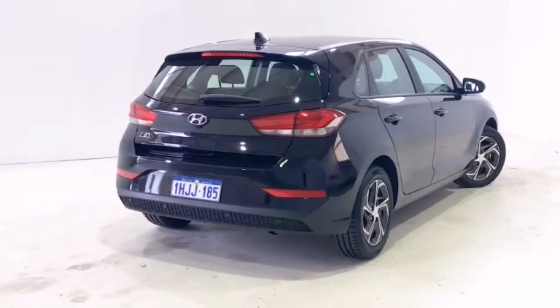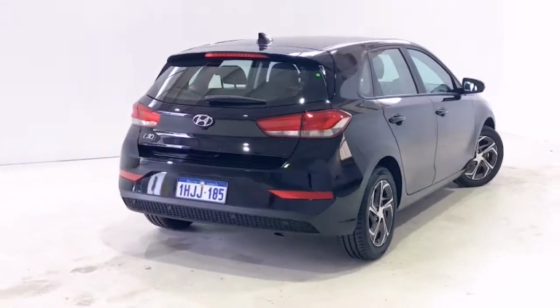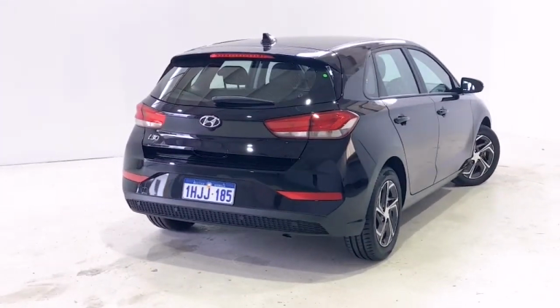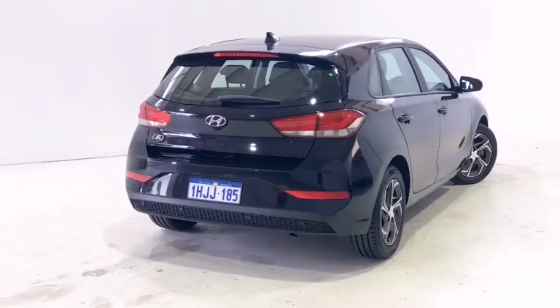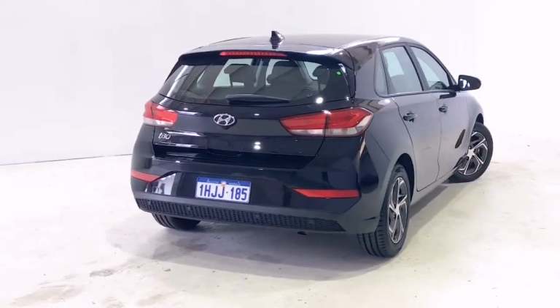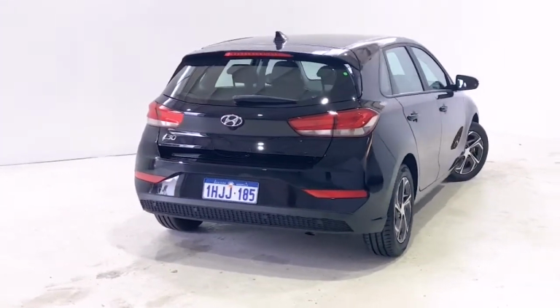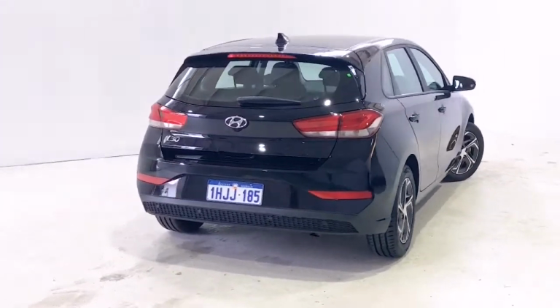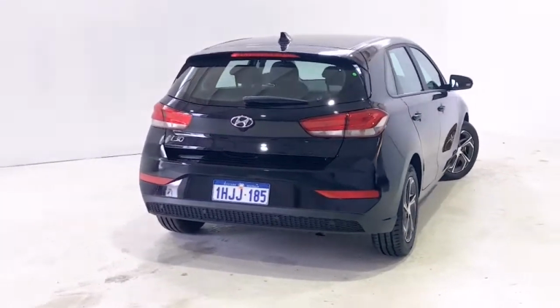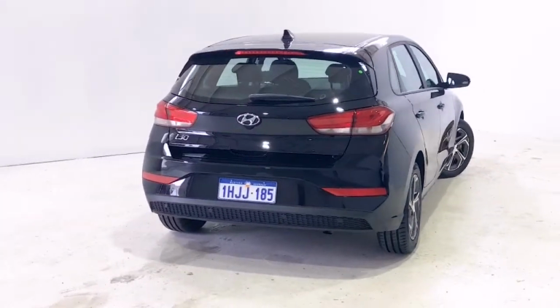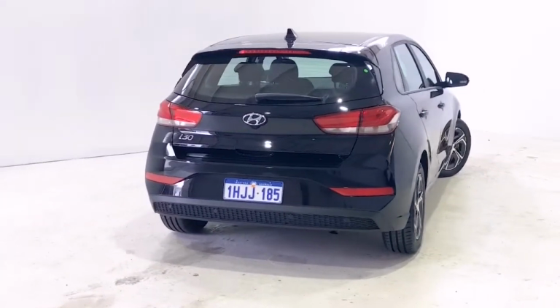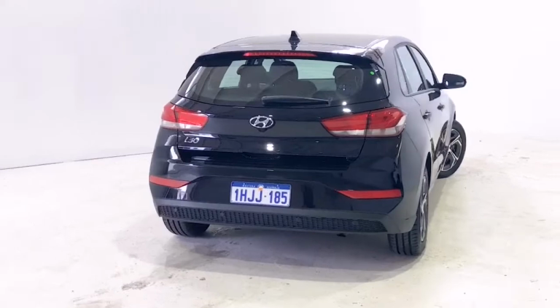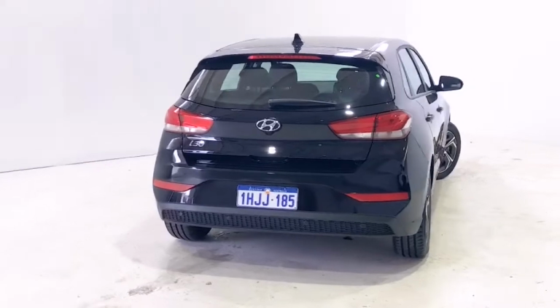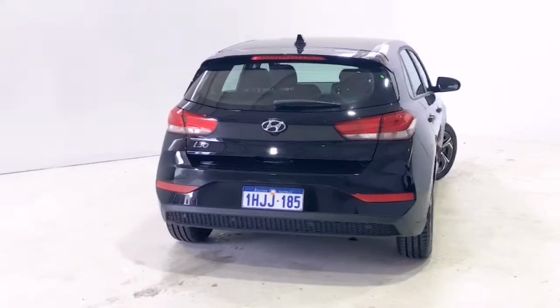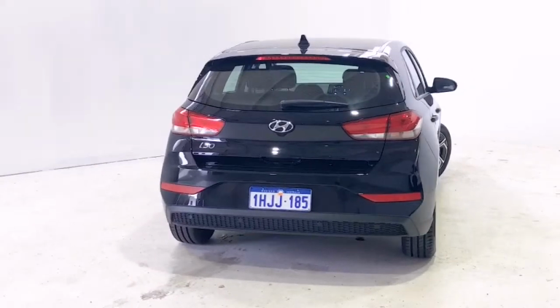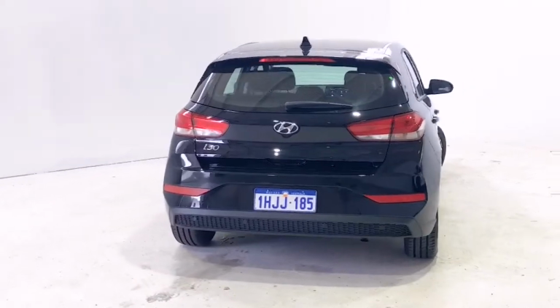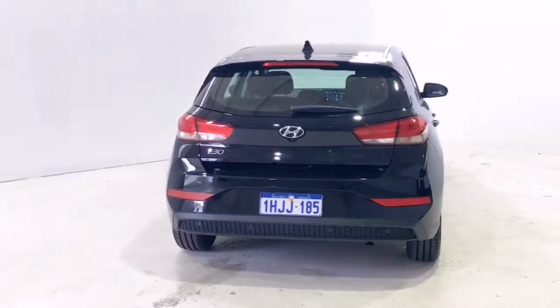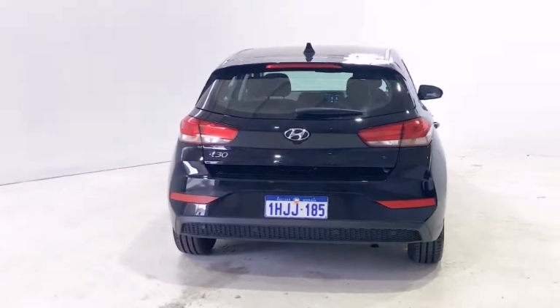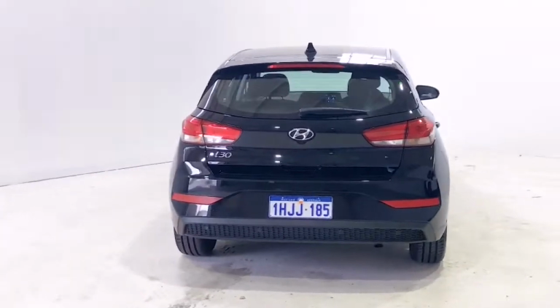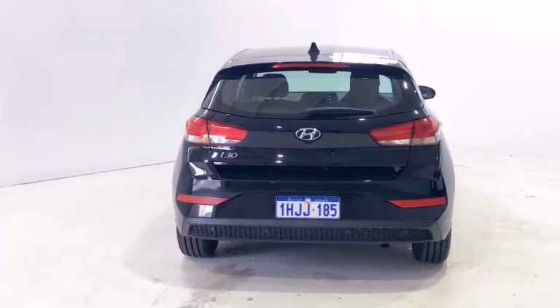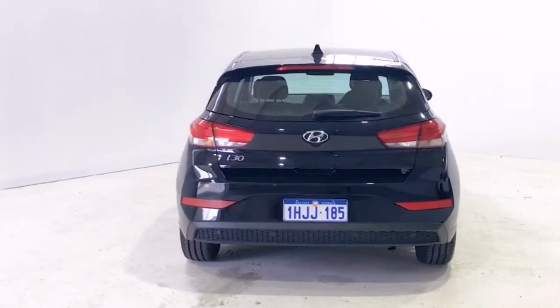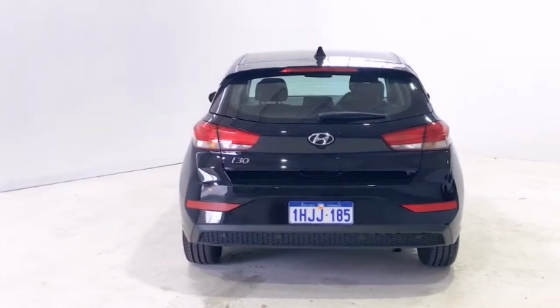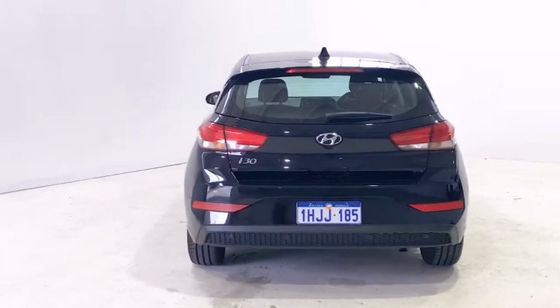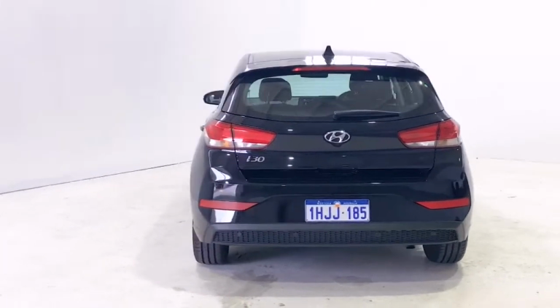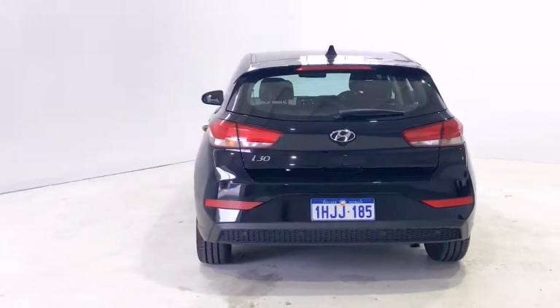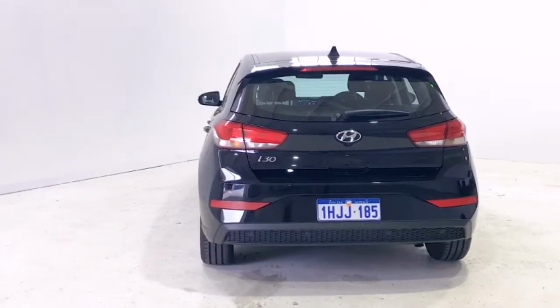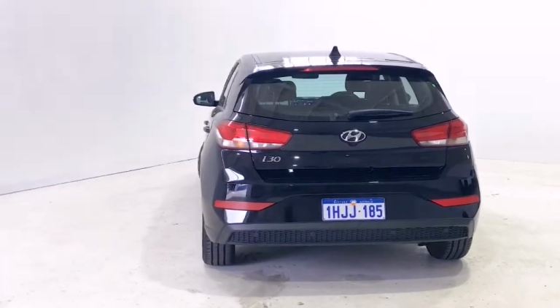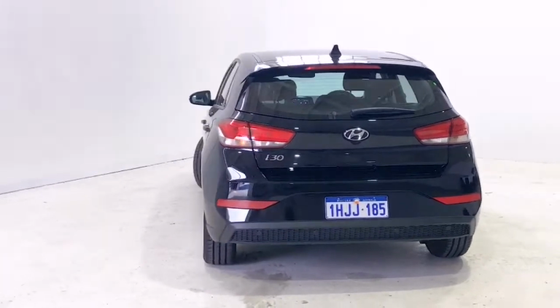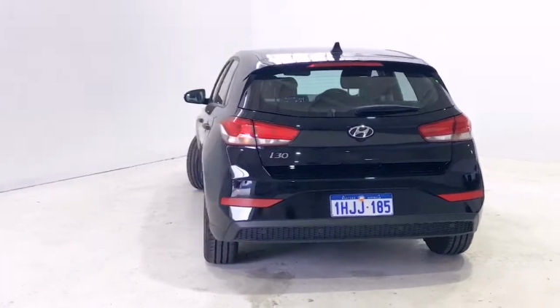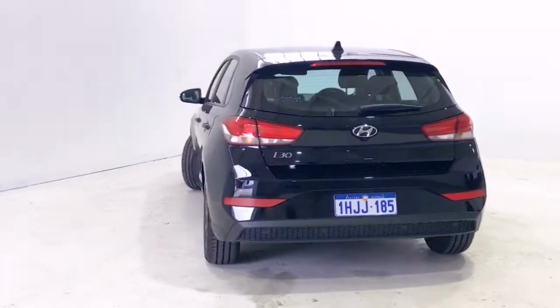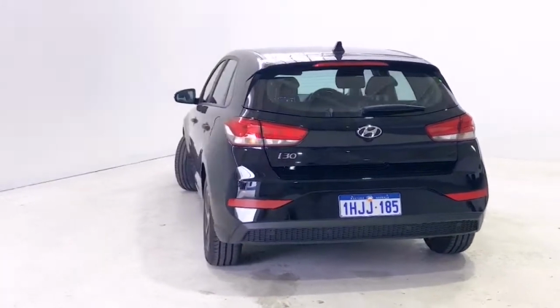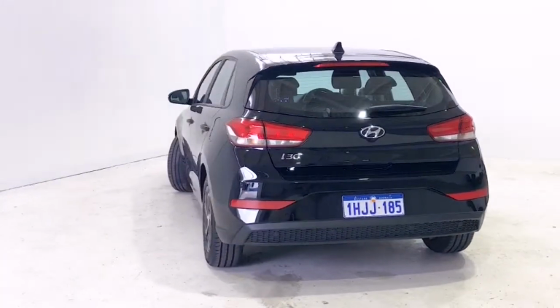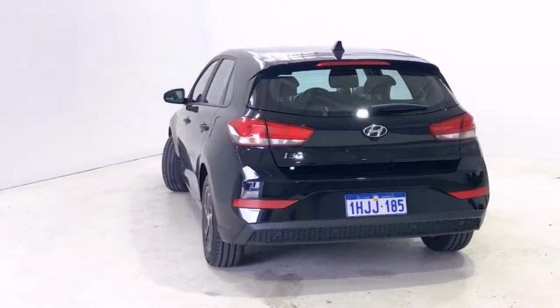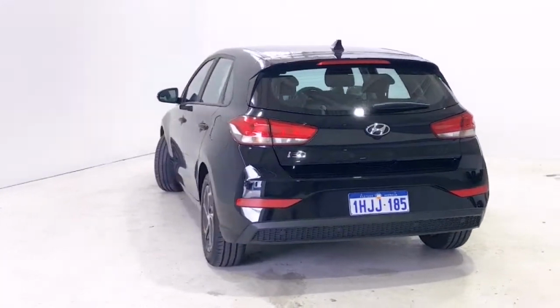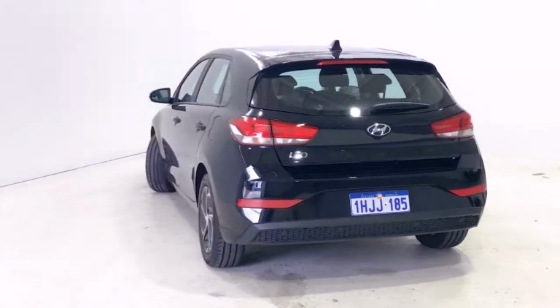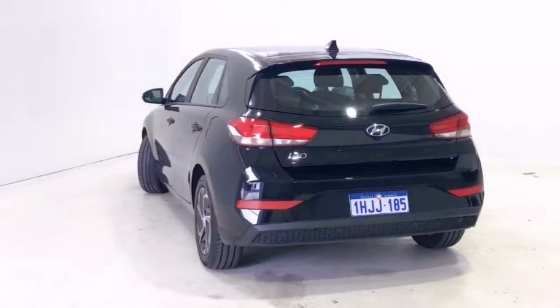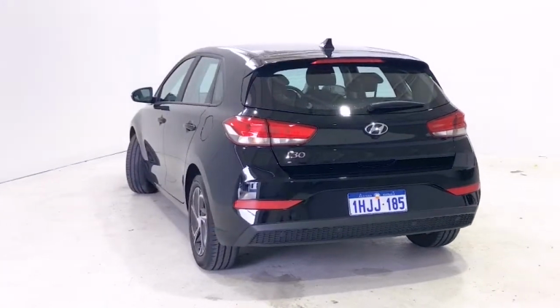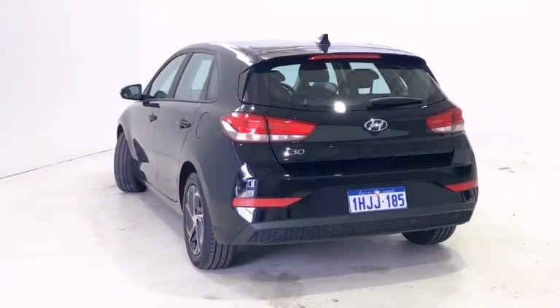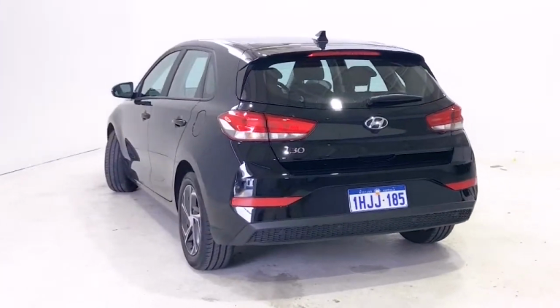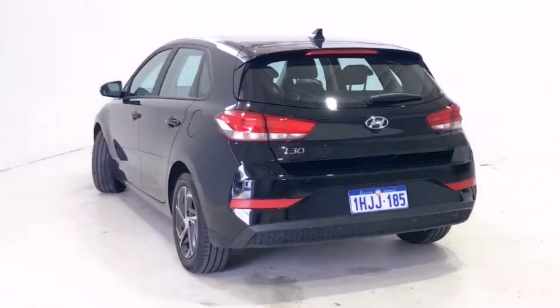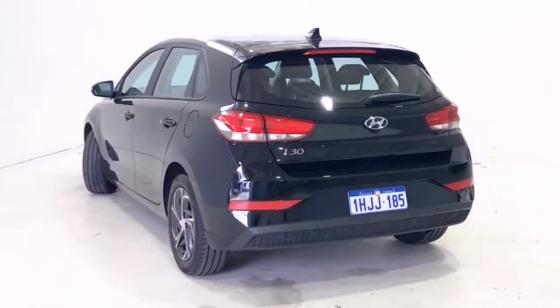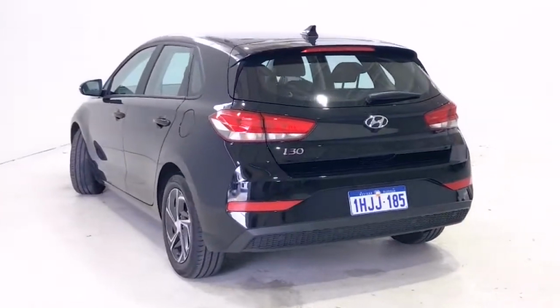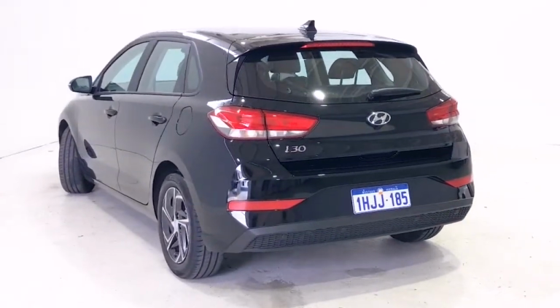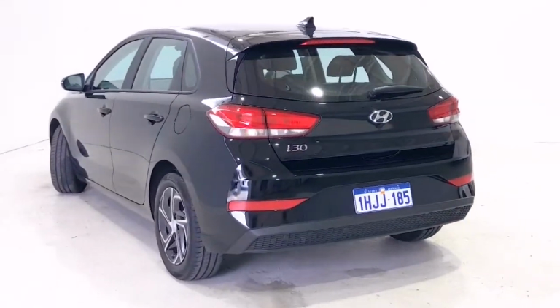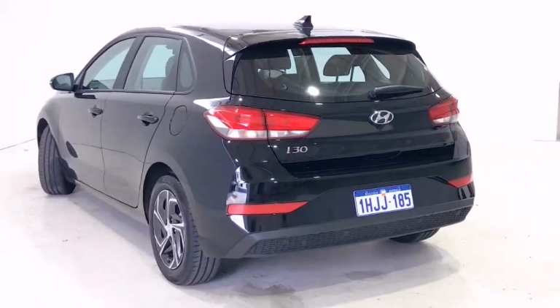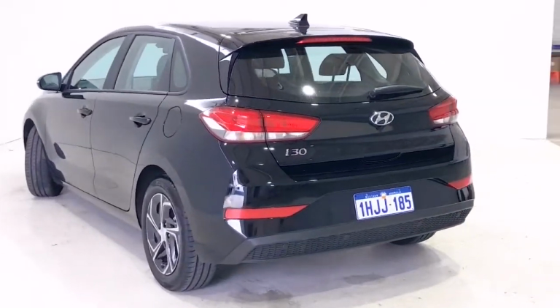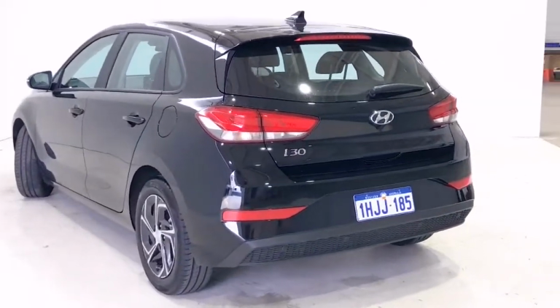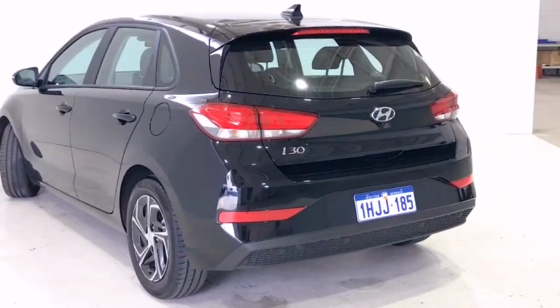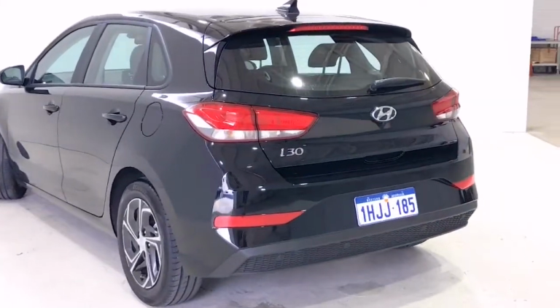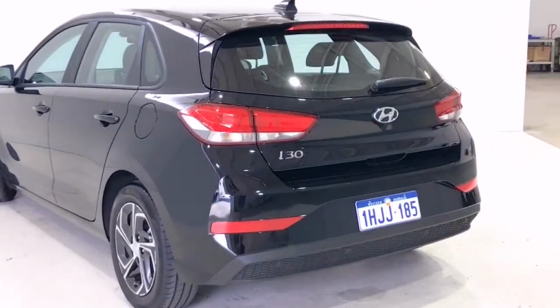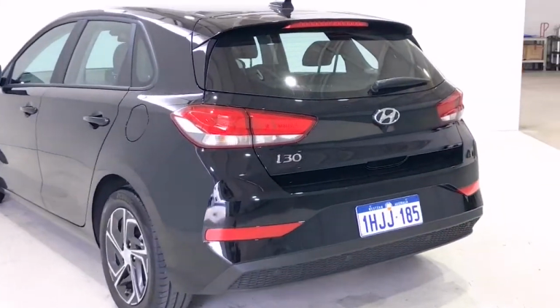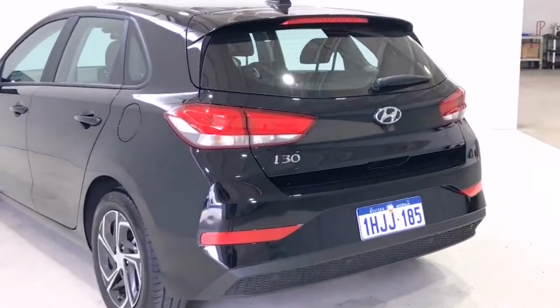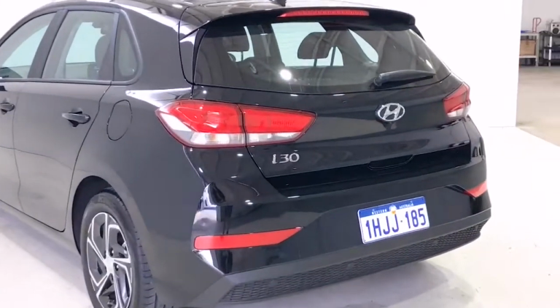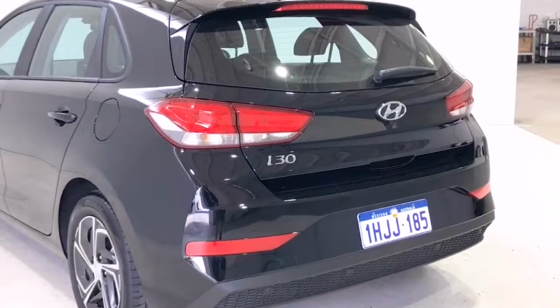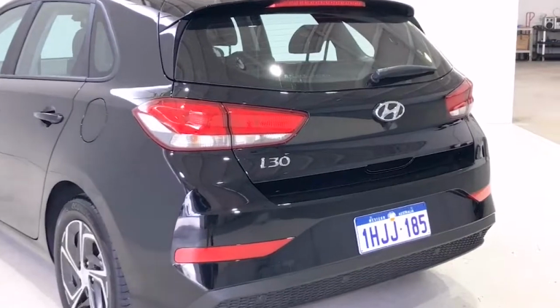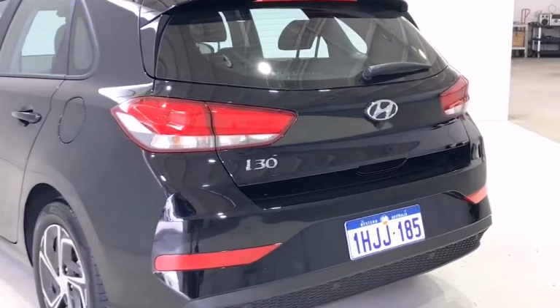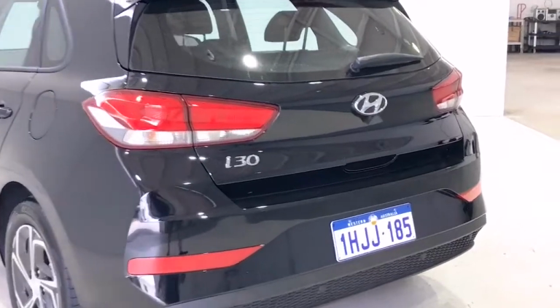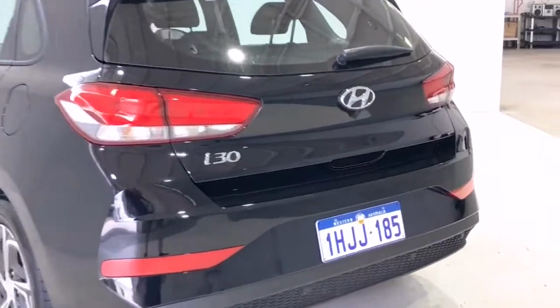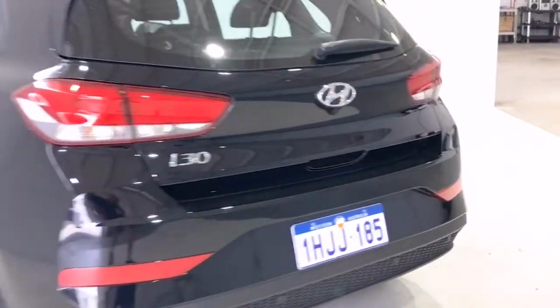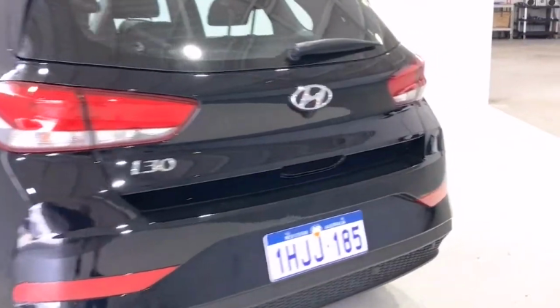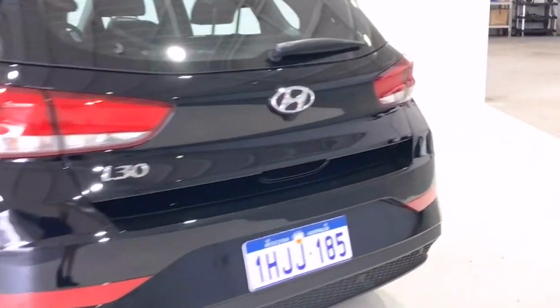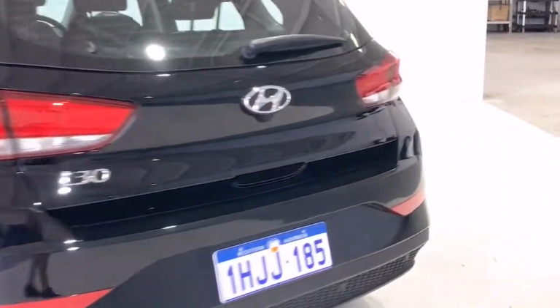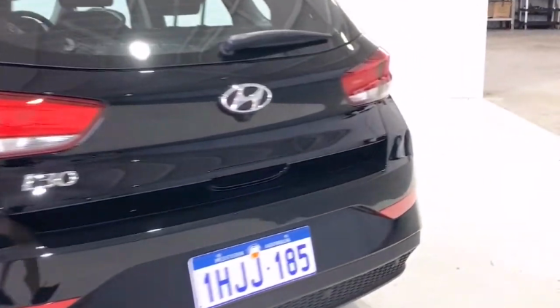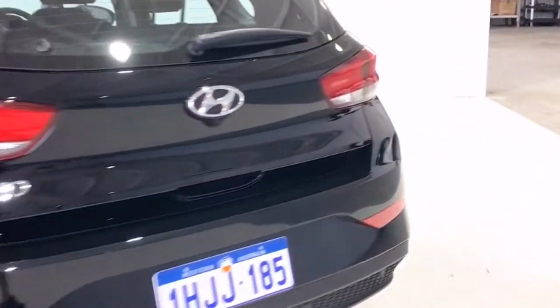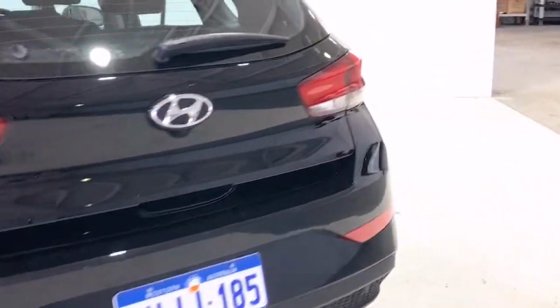The i30 also comes with cruise control, intelligent active cruise control, cruise control with stop and go, city collision mitigation, and centre console storage.